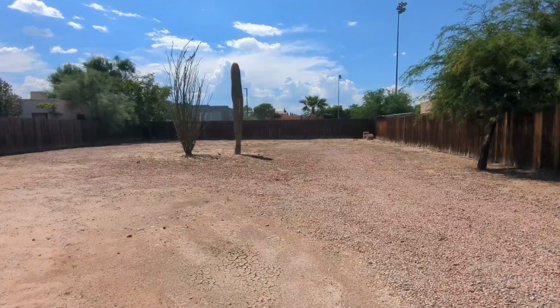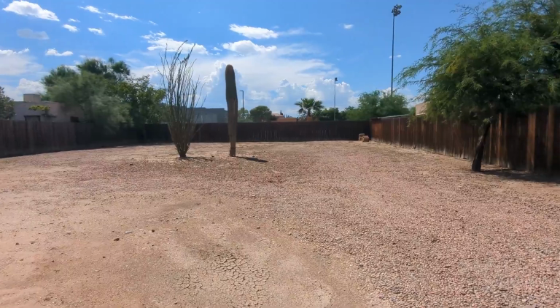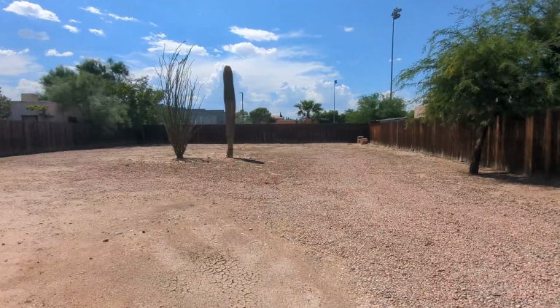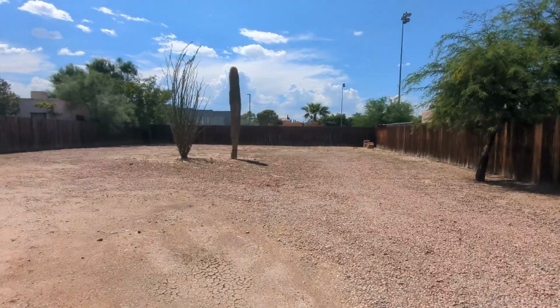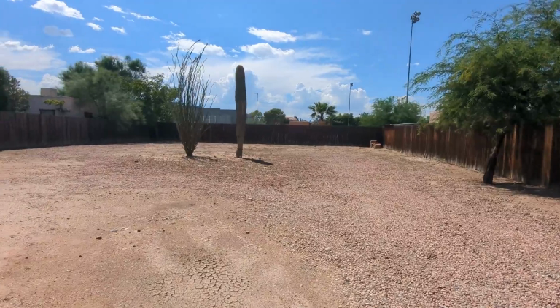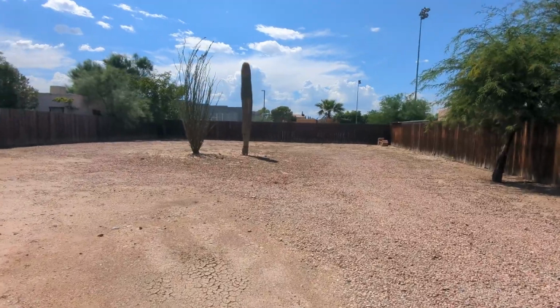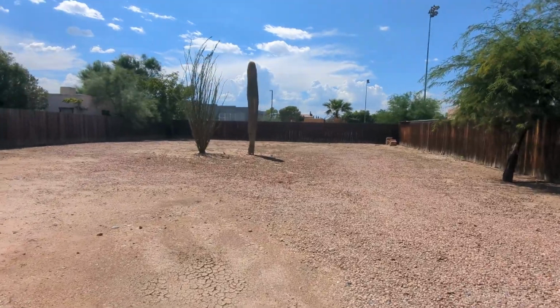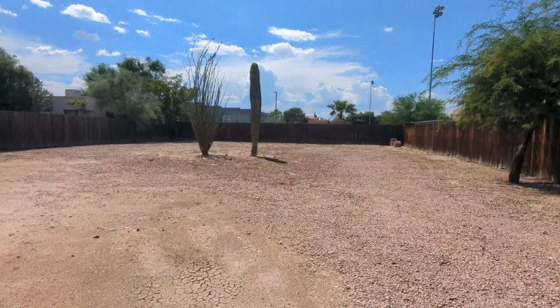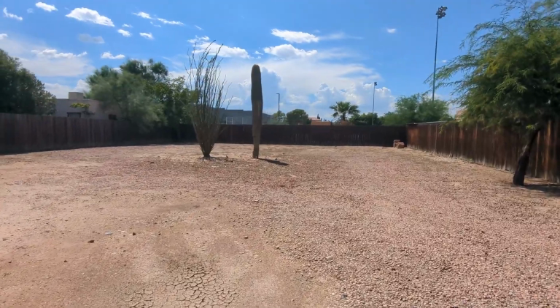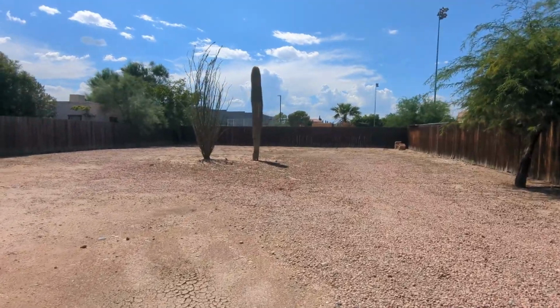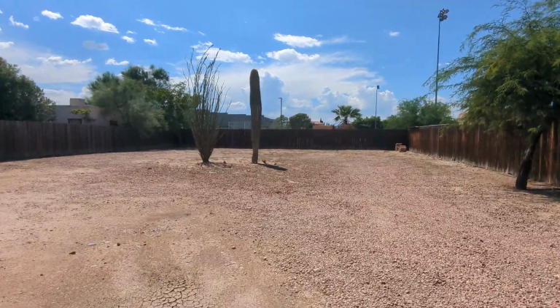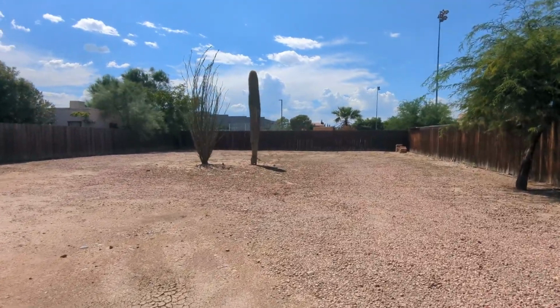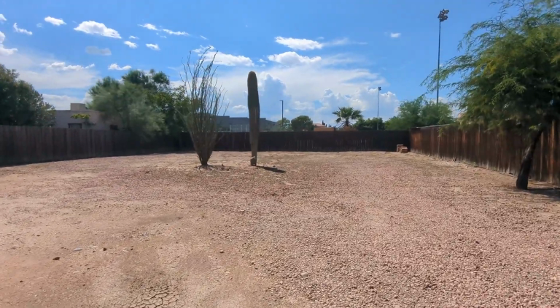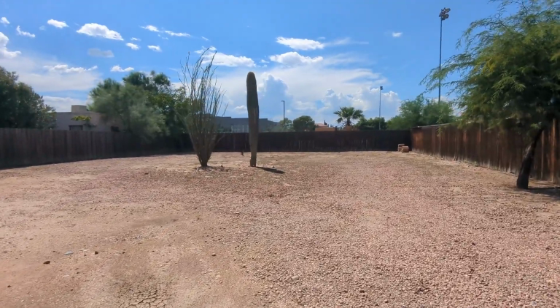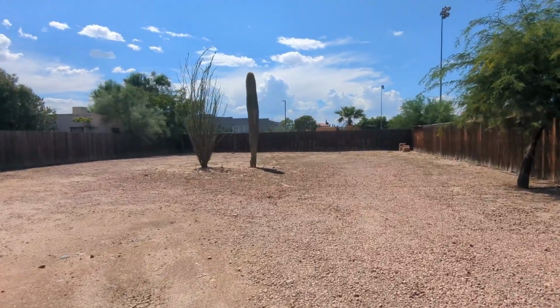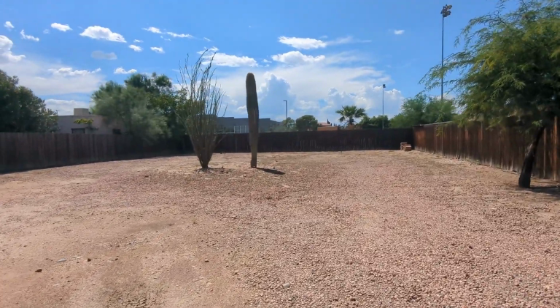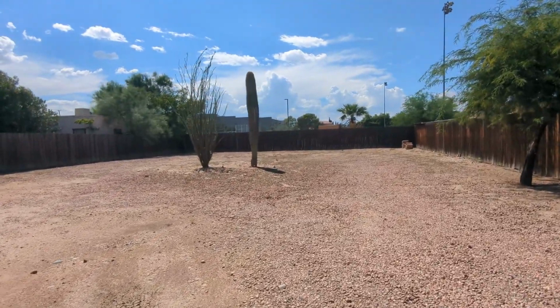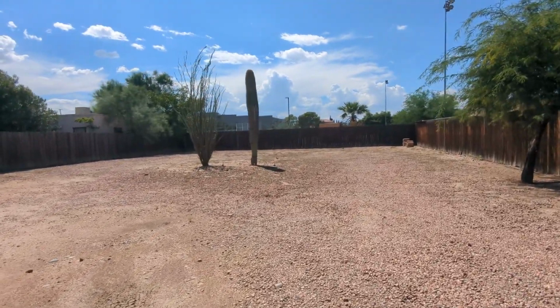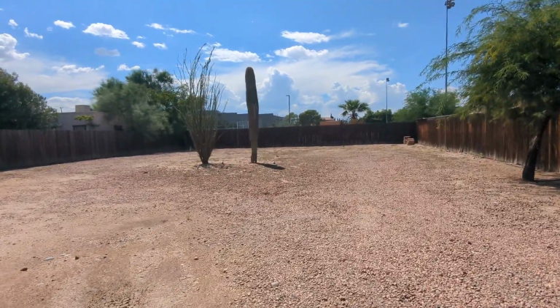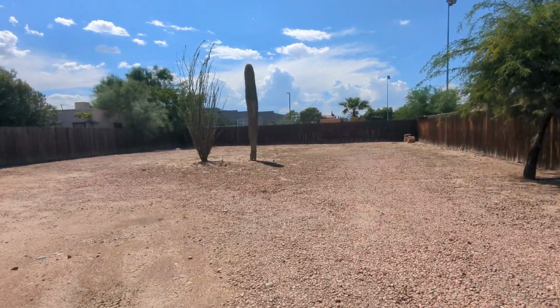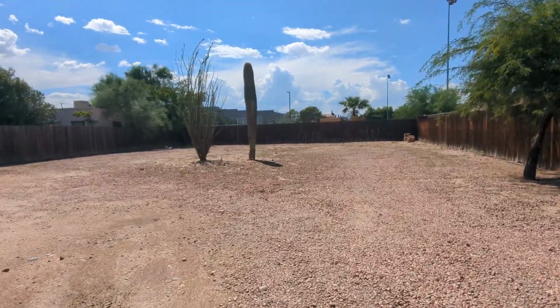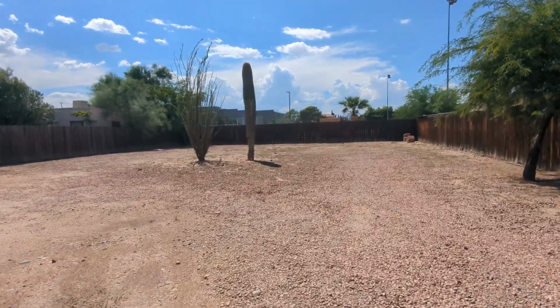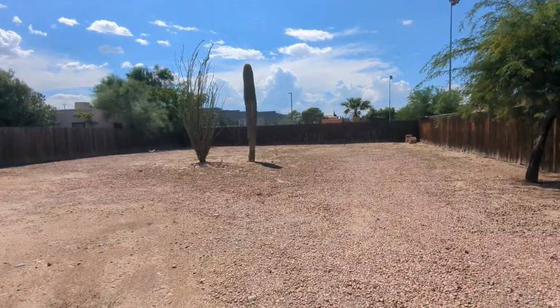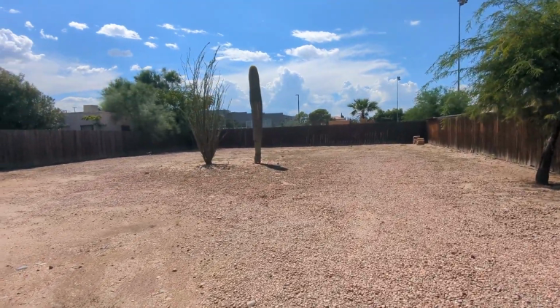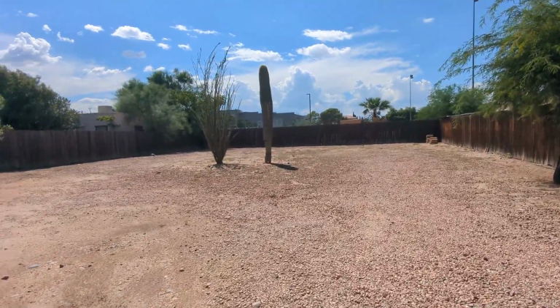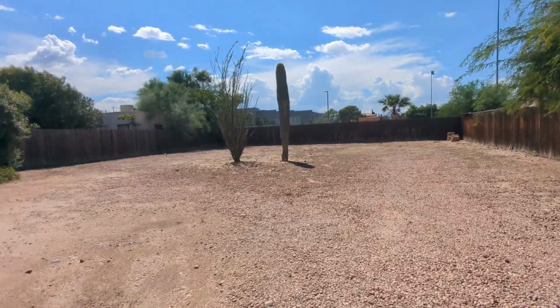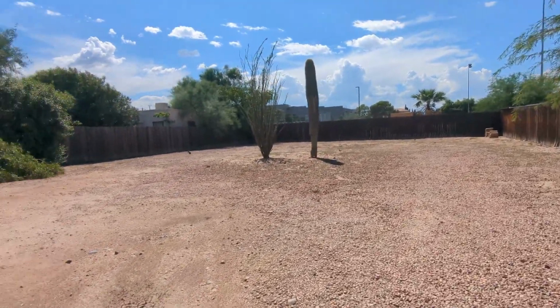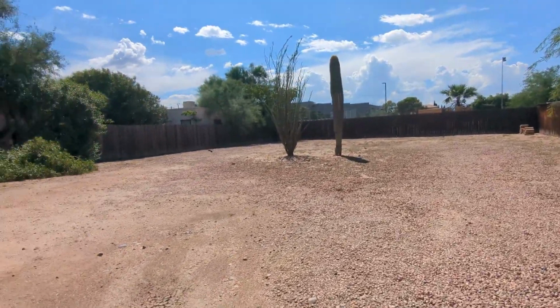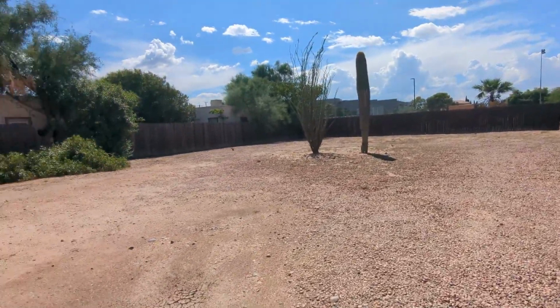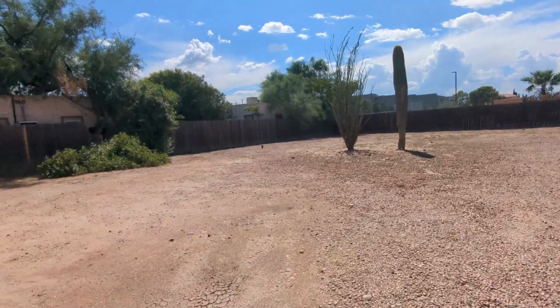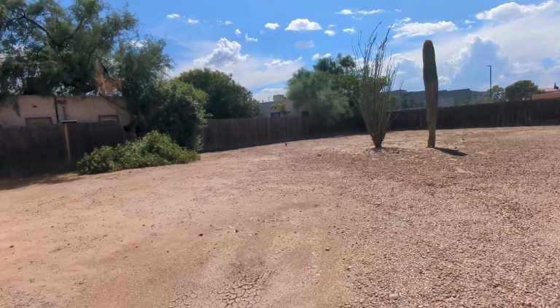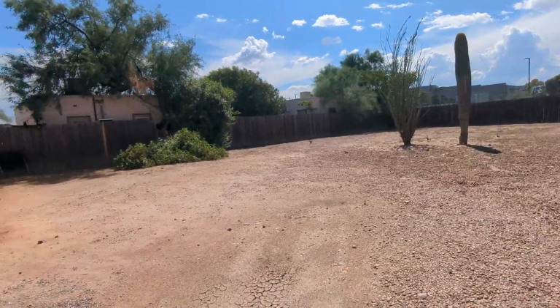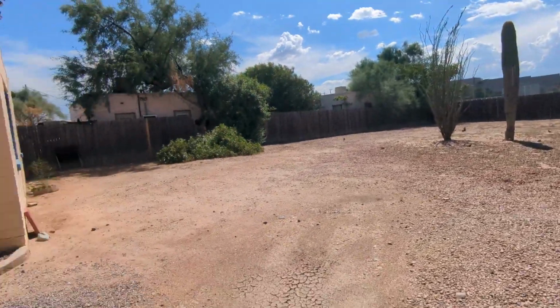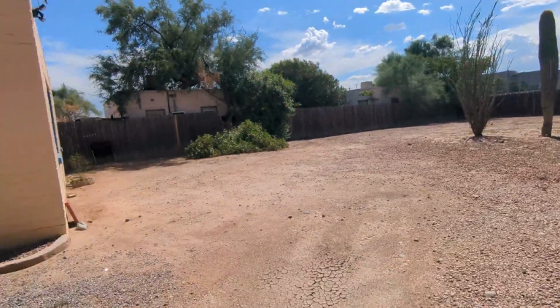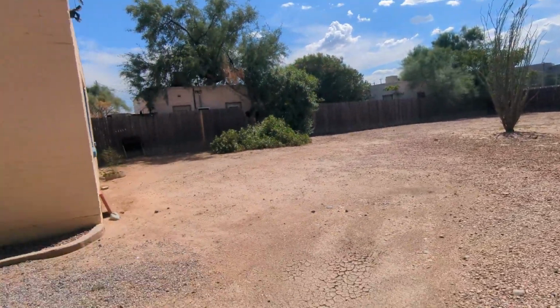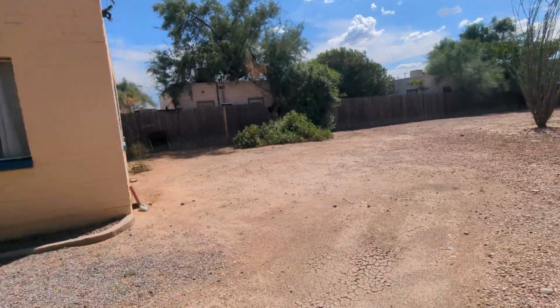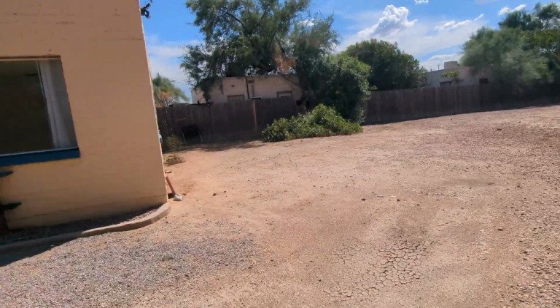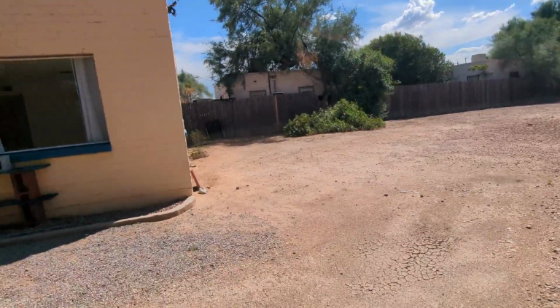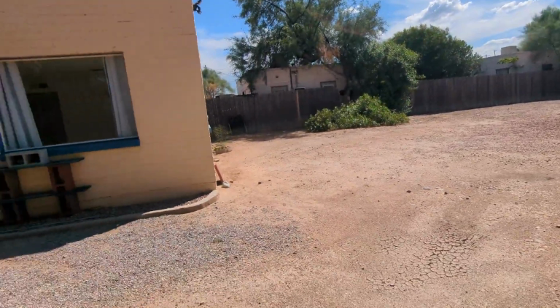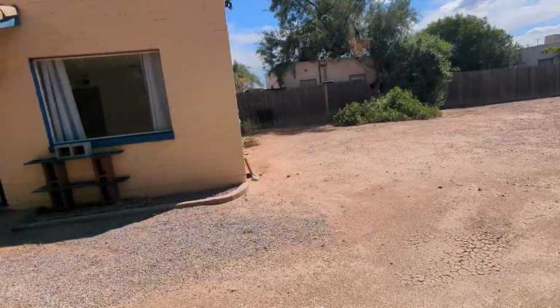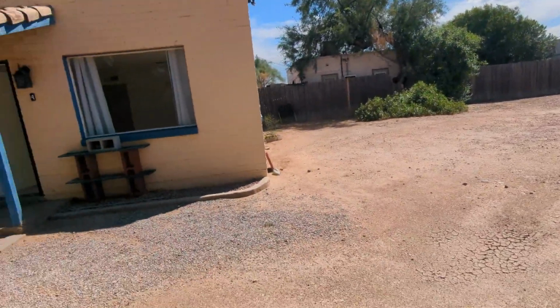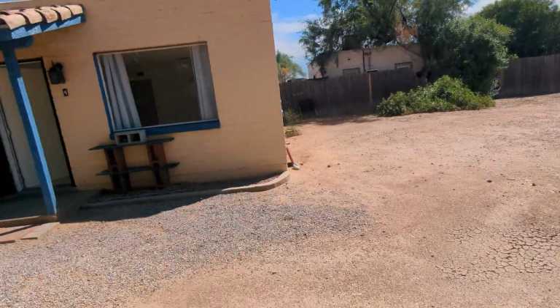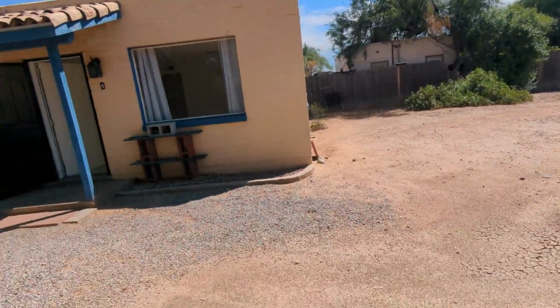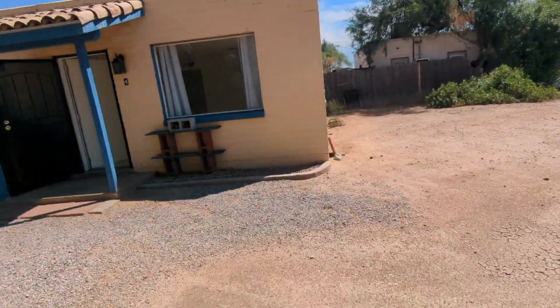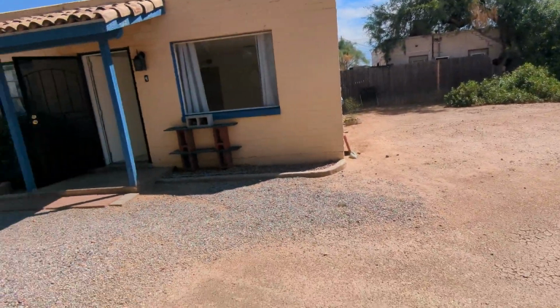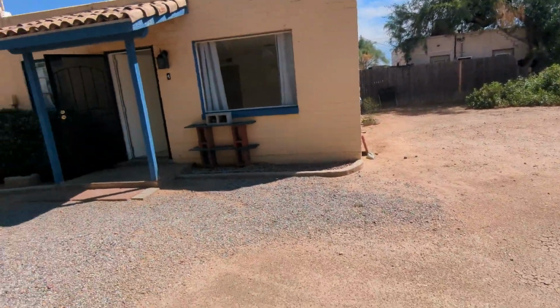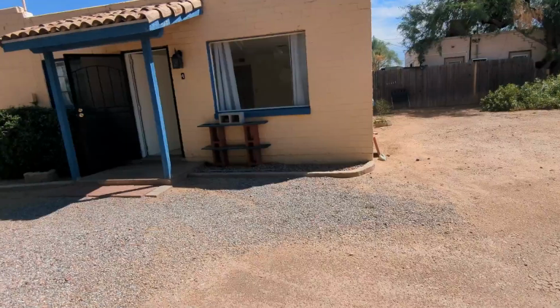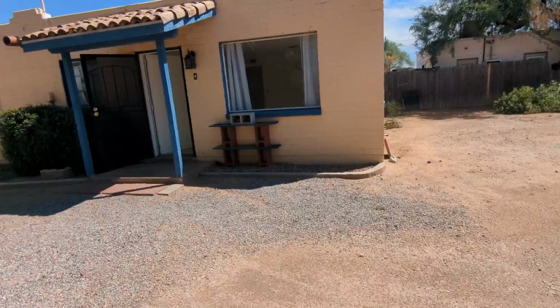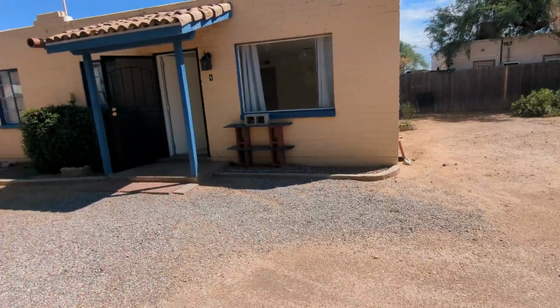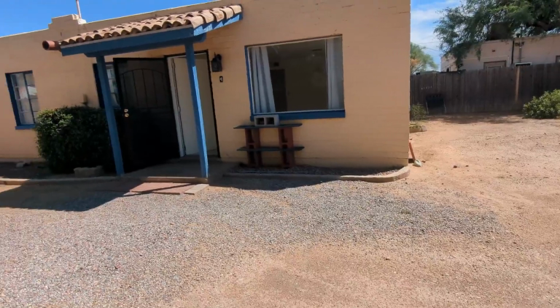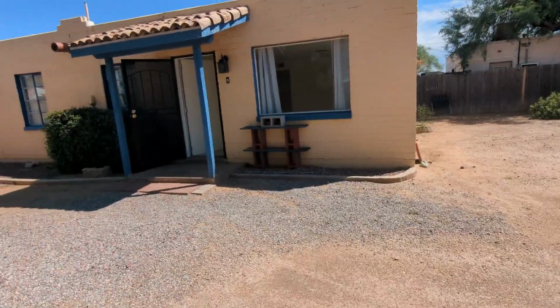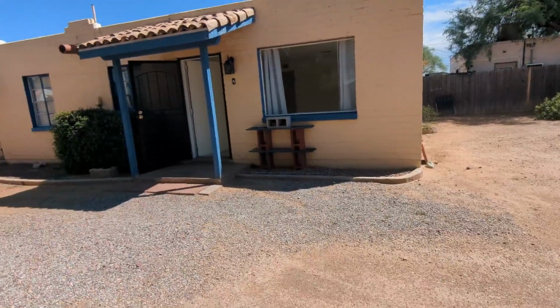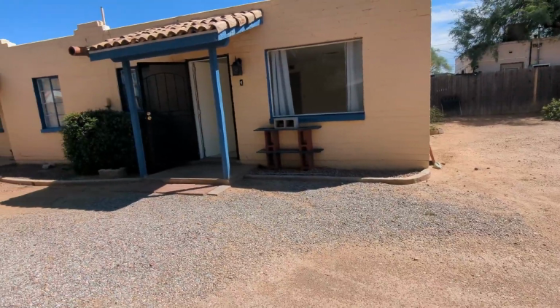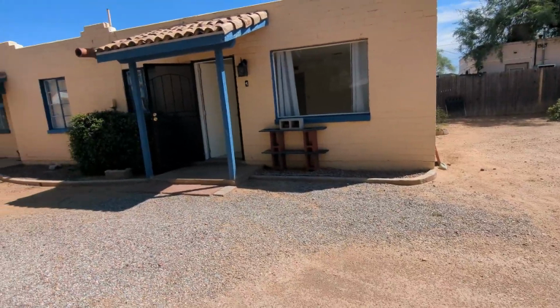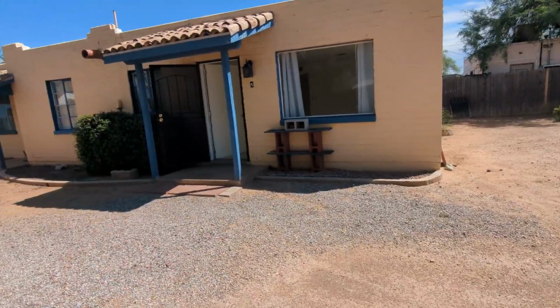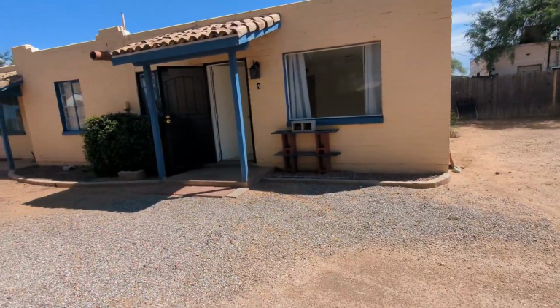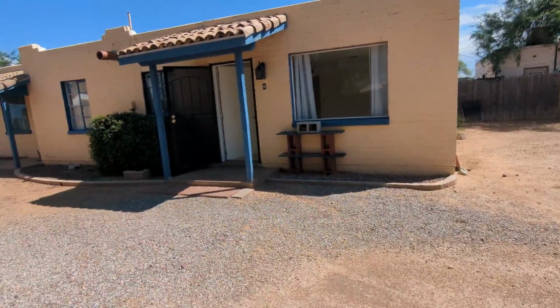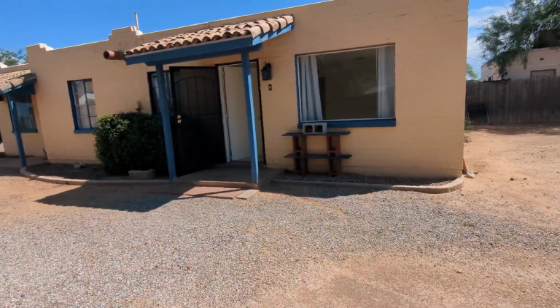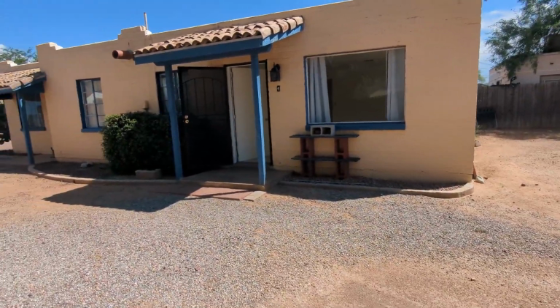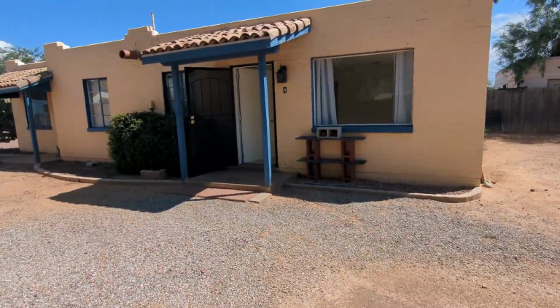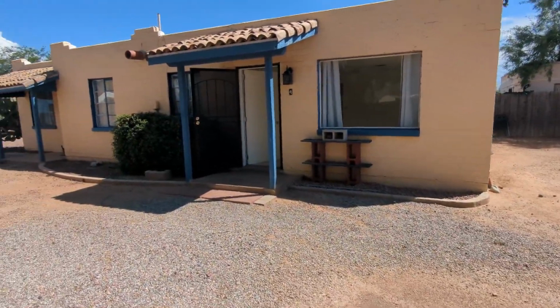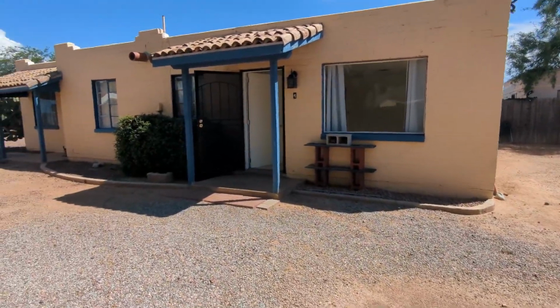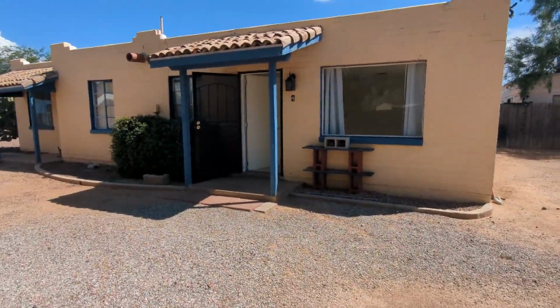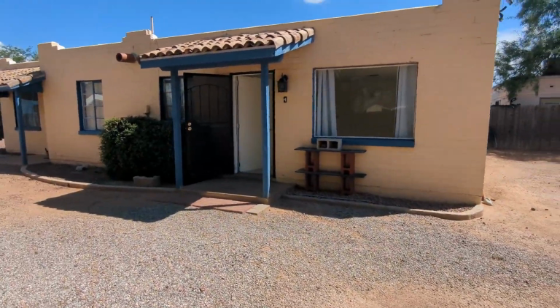Welcome, I'm Emily with Habitation Realty. We're here at a beautiful one bedroom, one bathroom home.